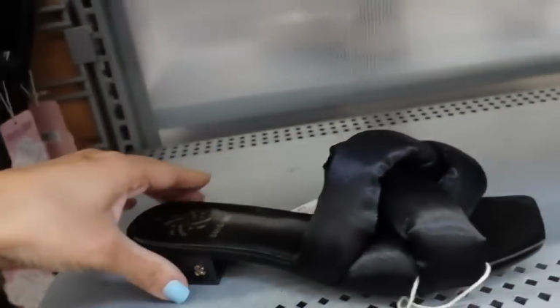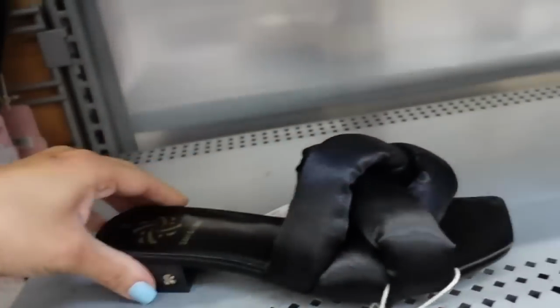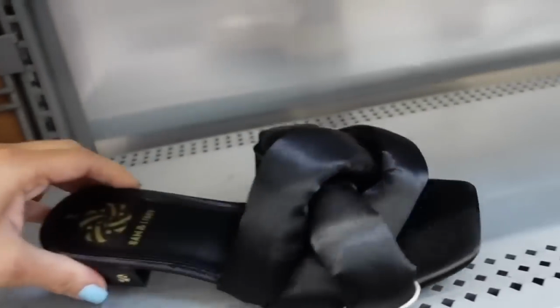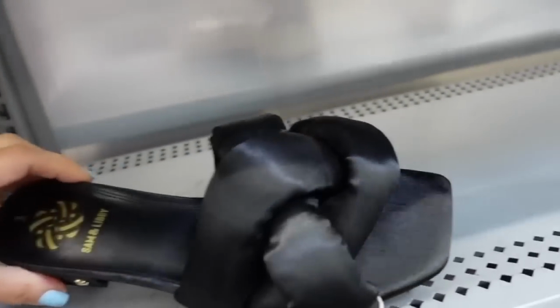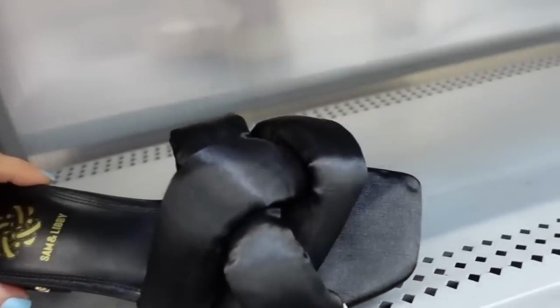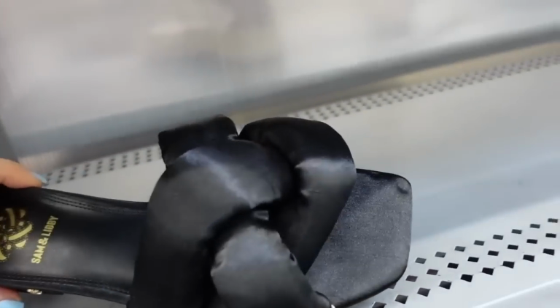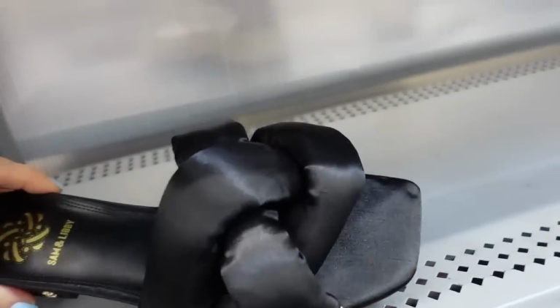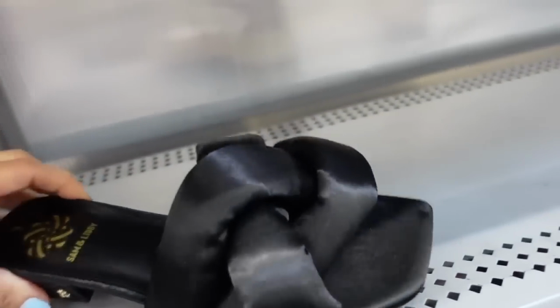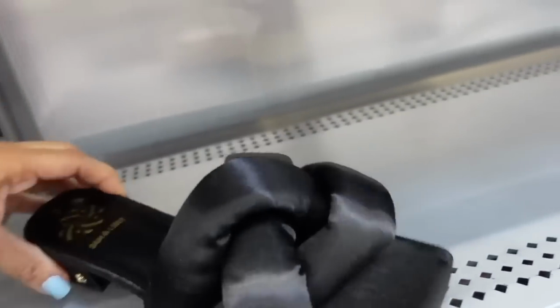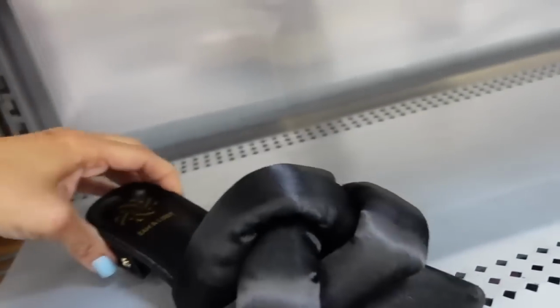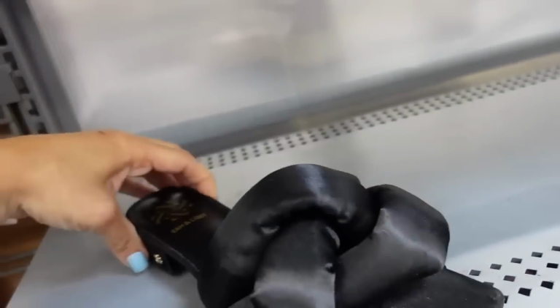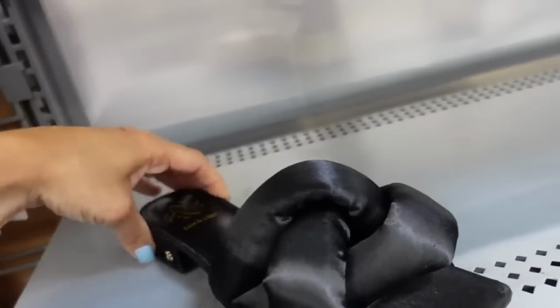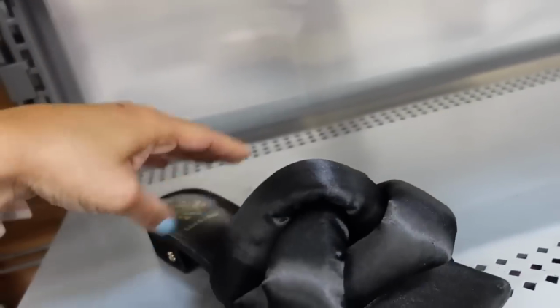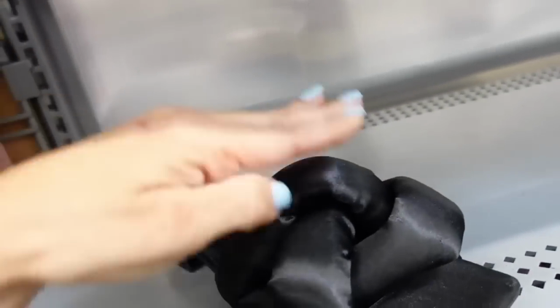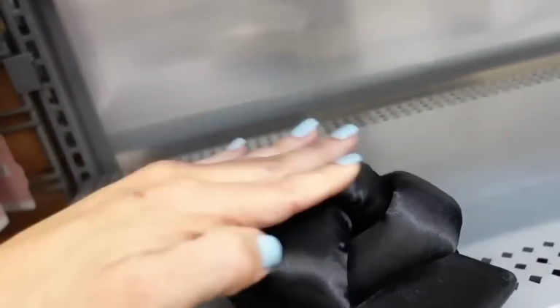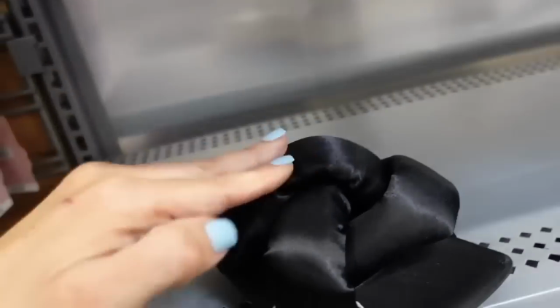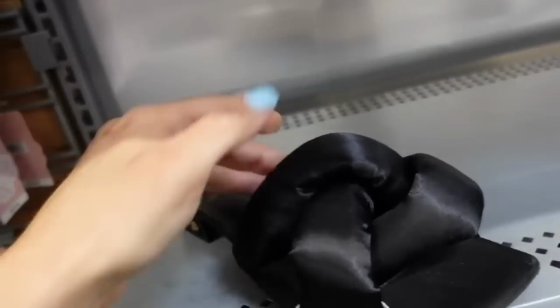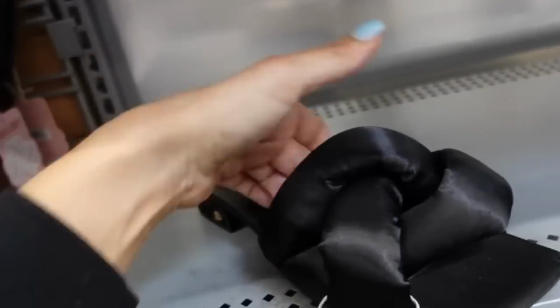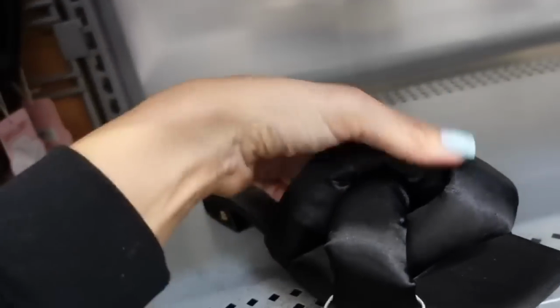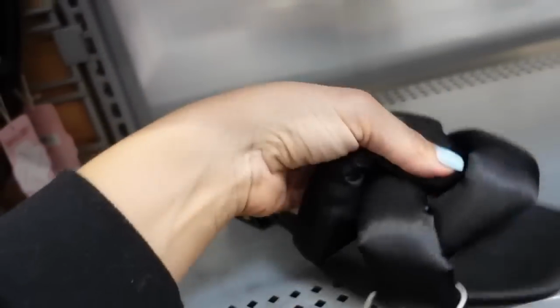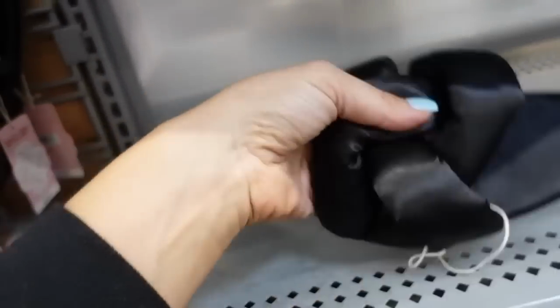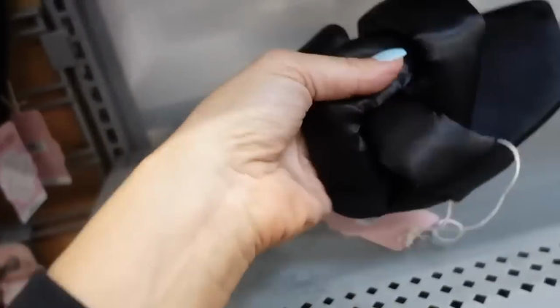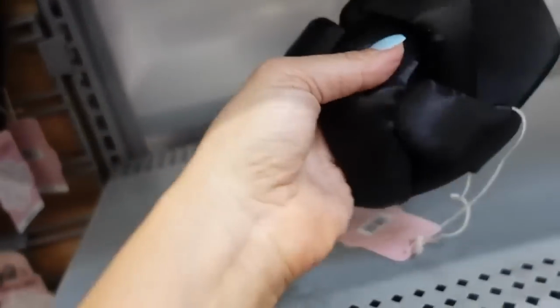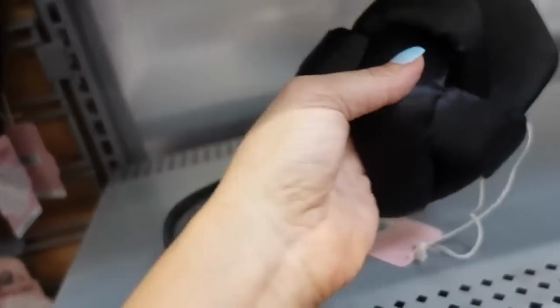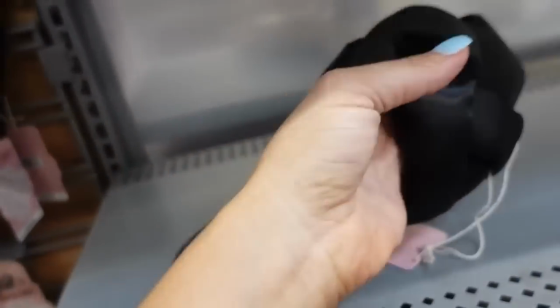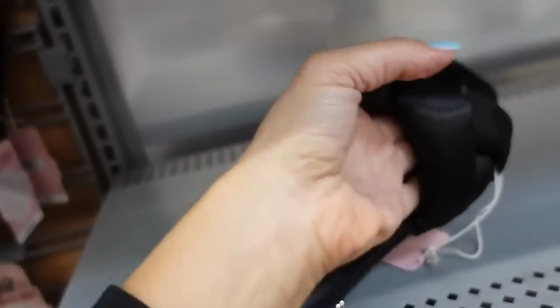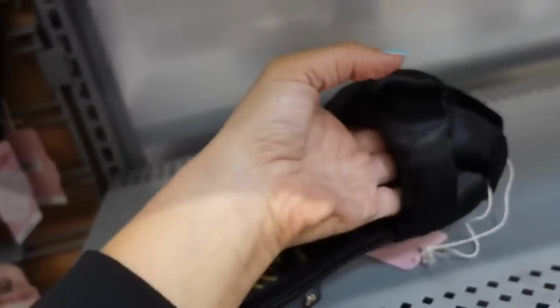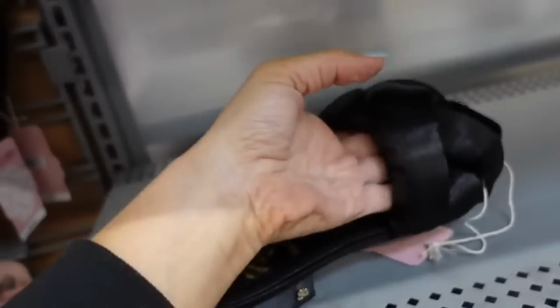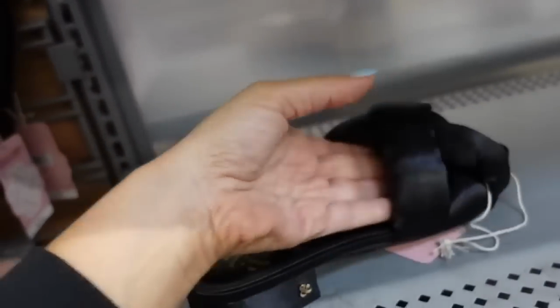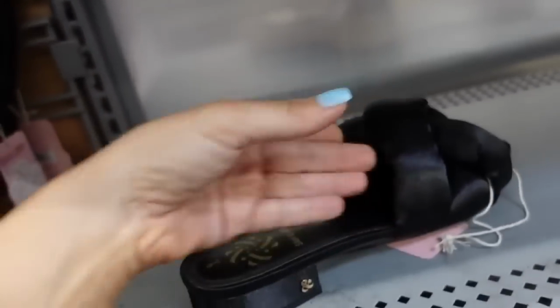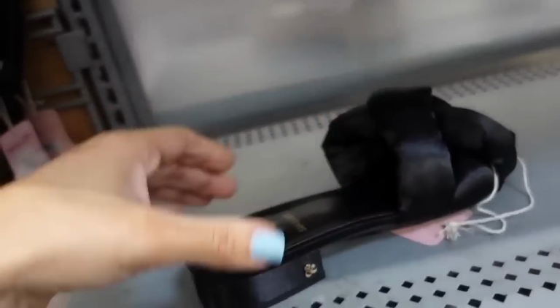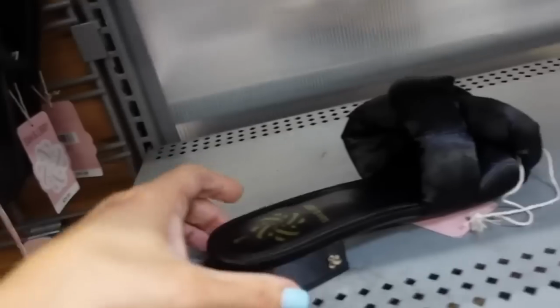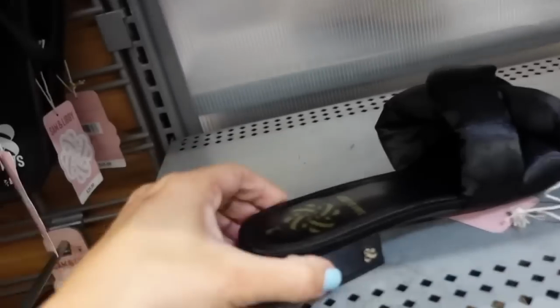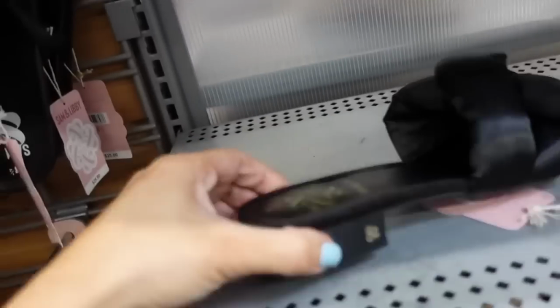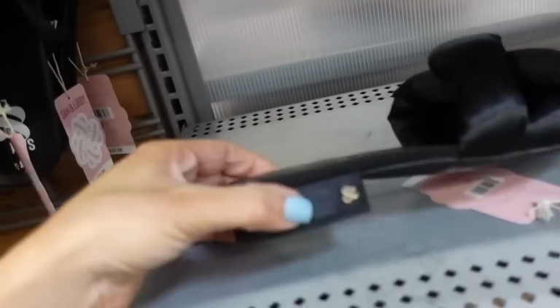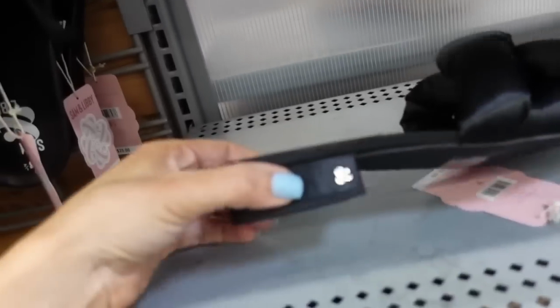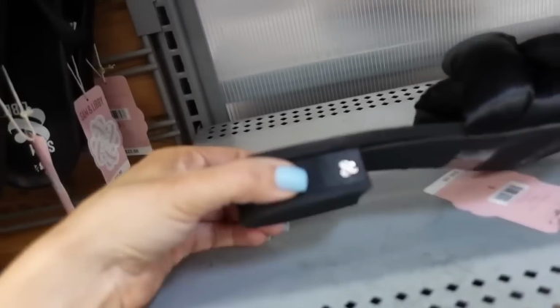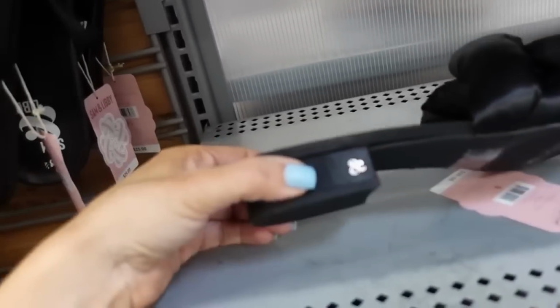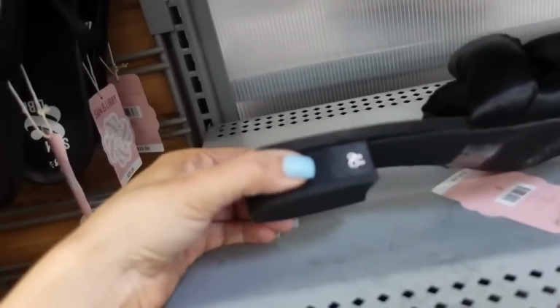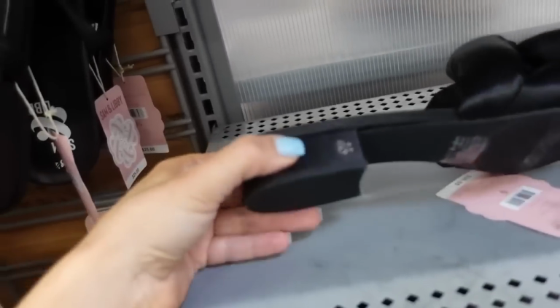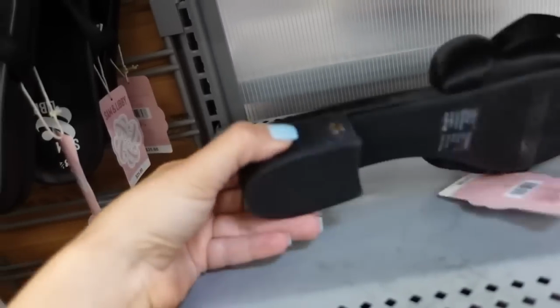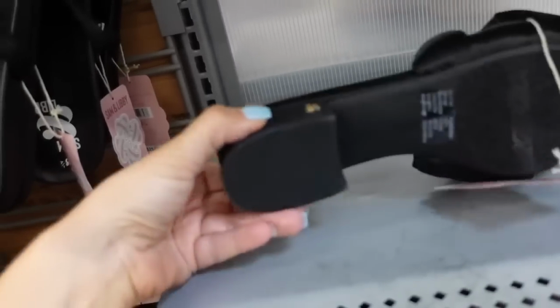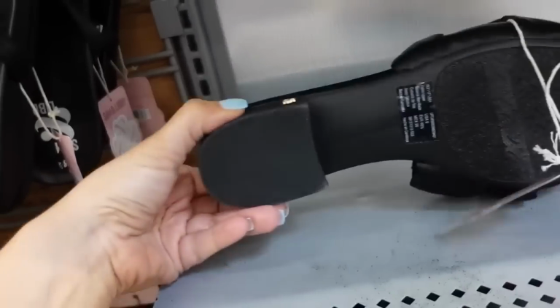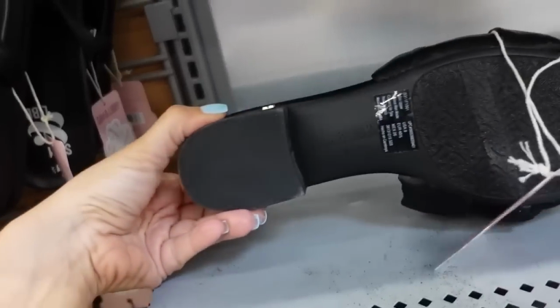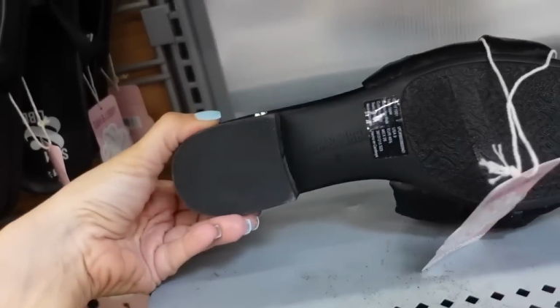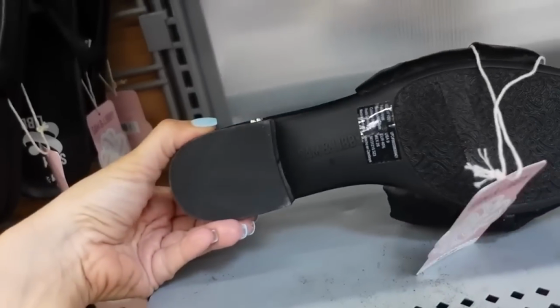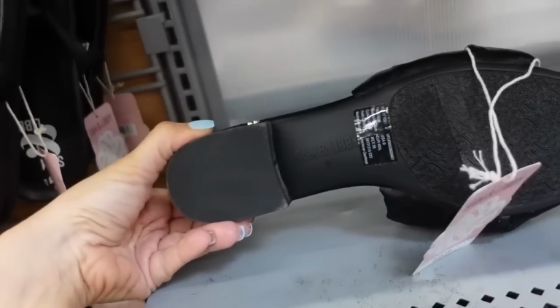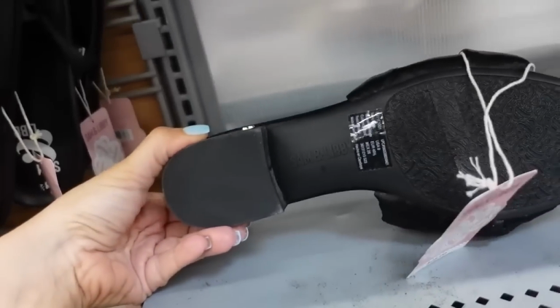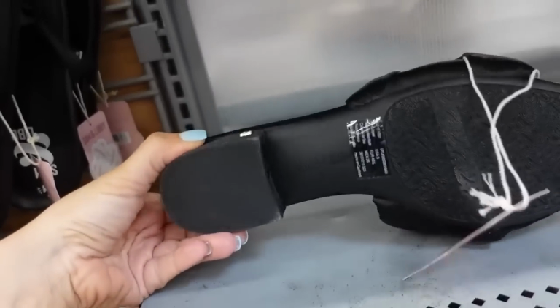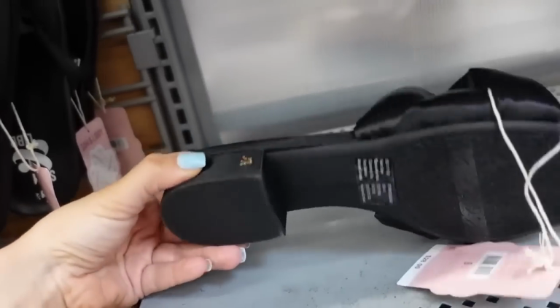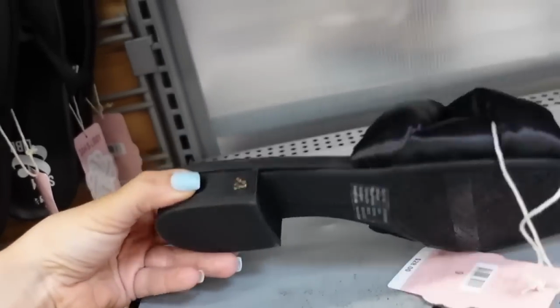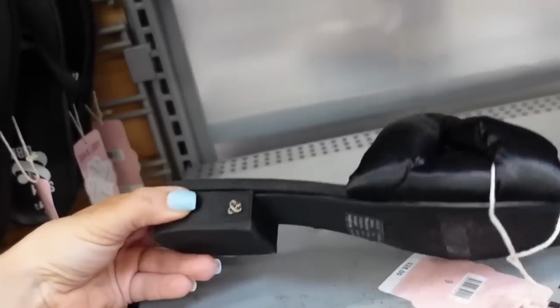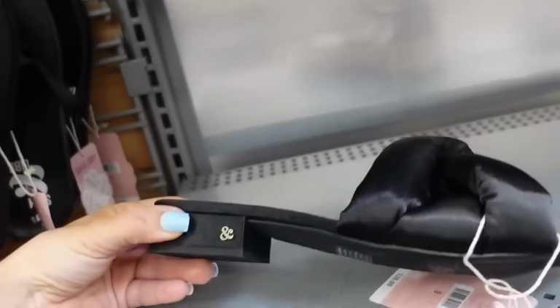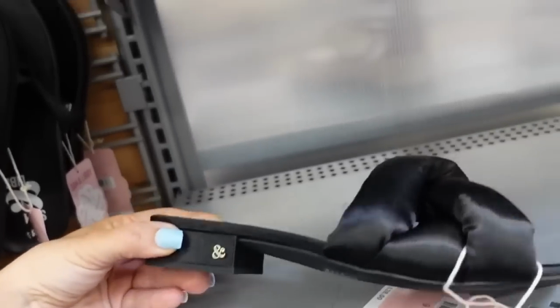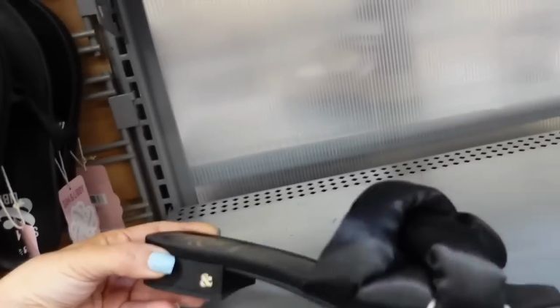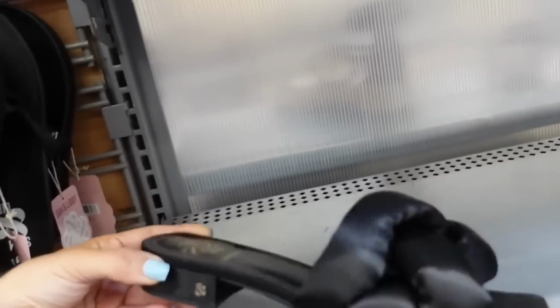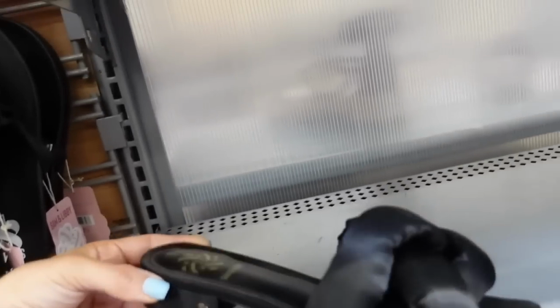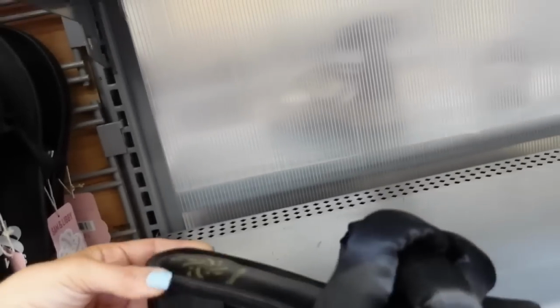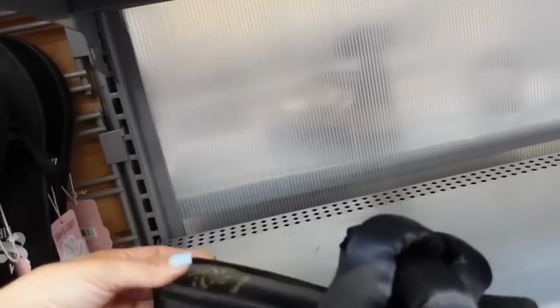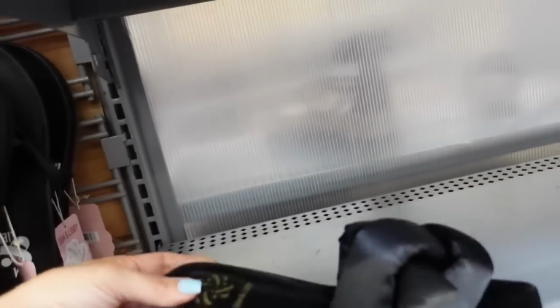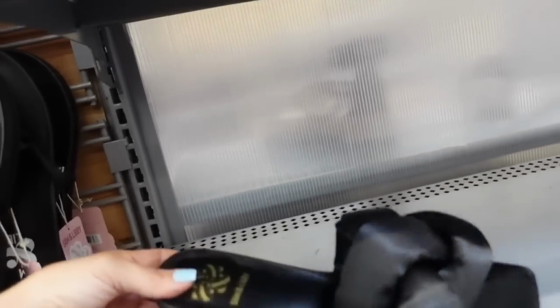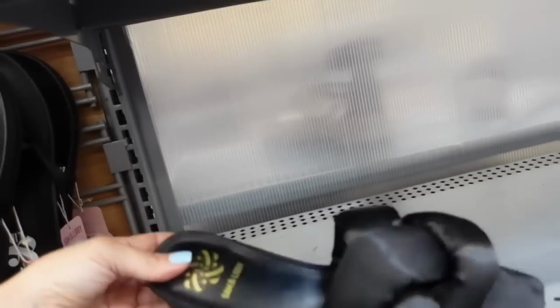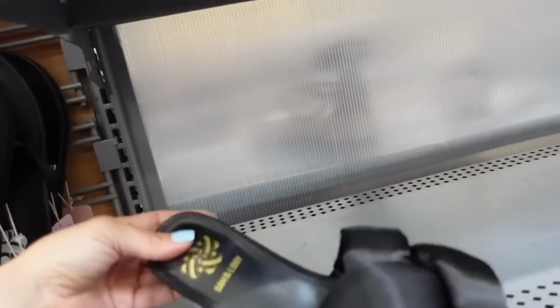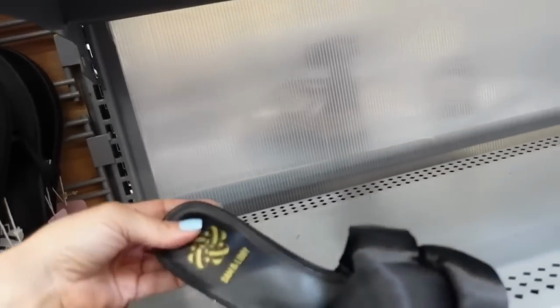The slides from Salmon Levy have a square toe, a satin material, and a chunky heel in the back. They're $28.